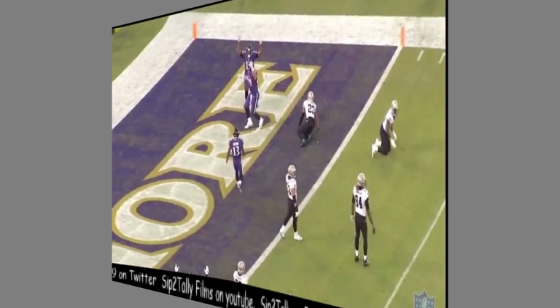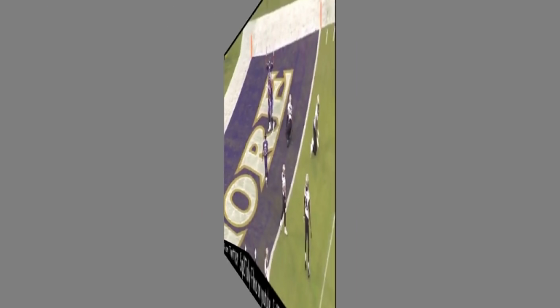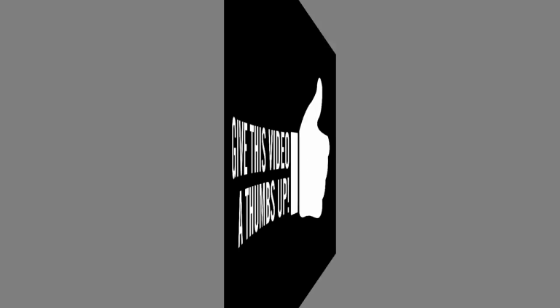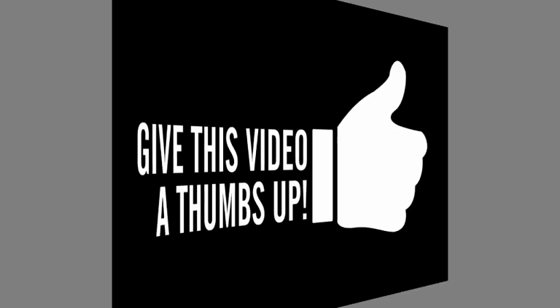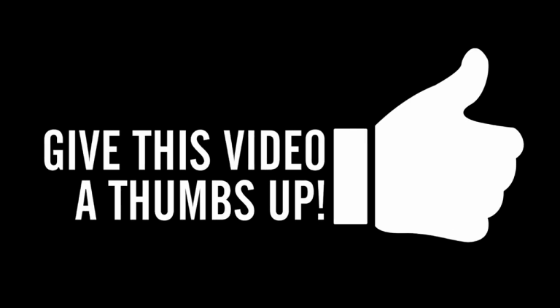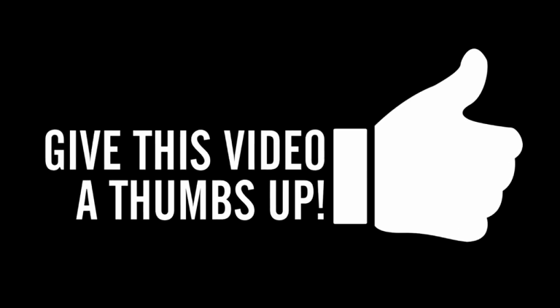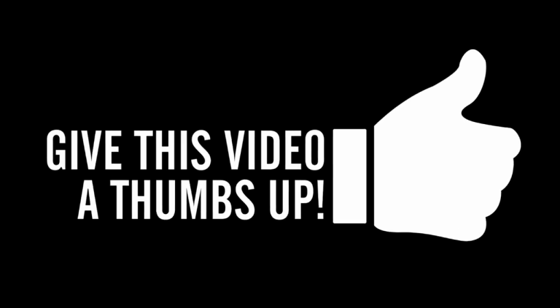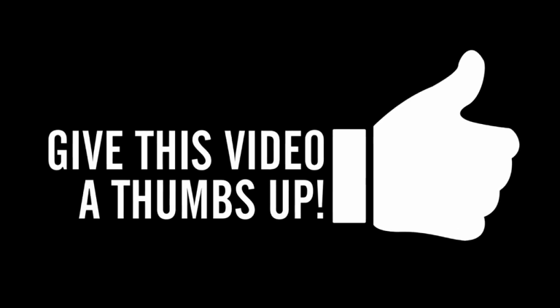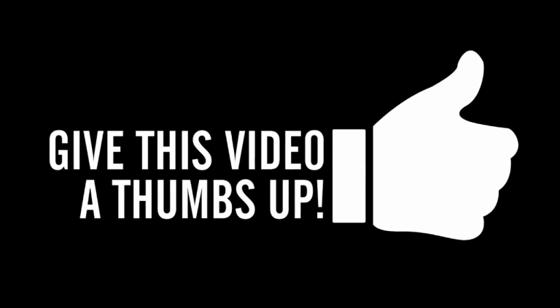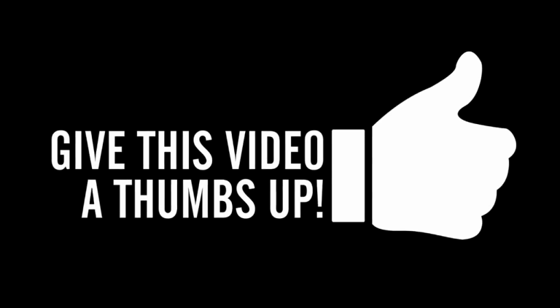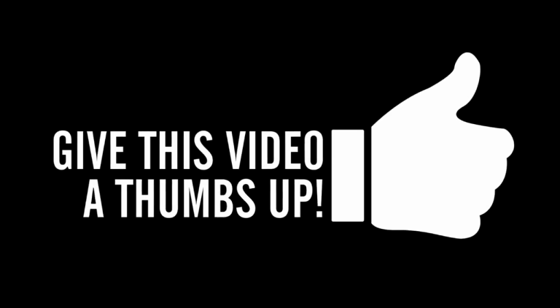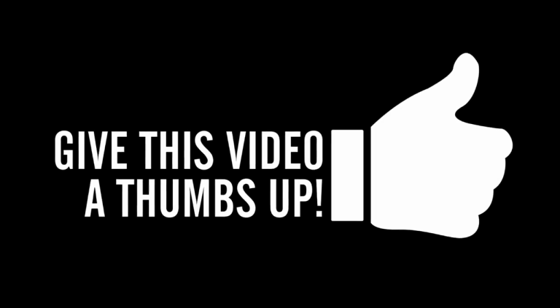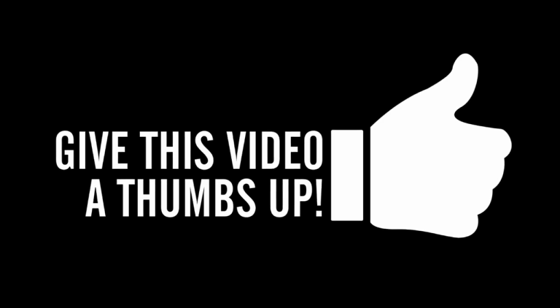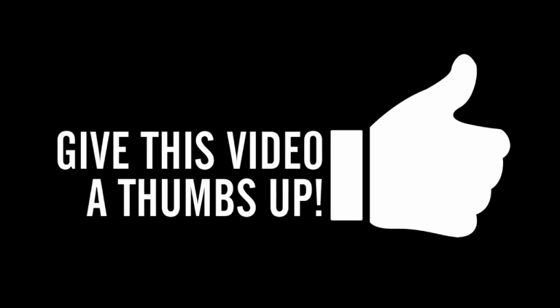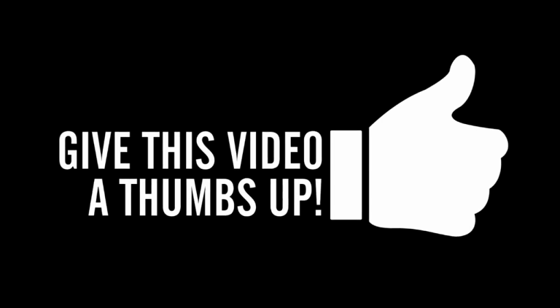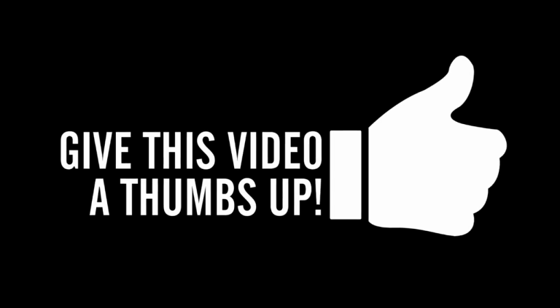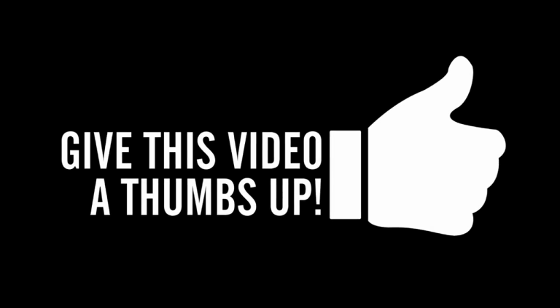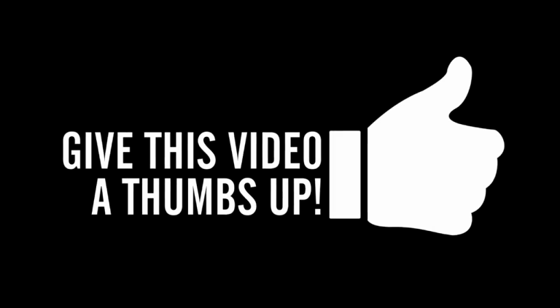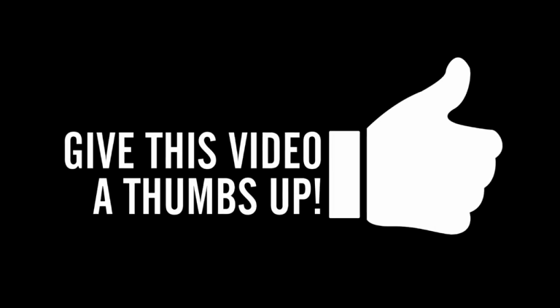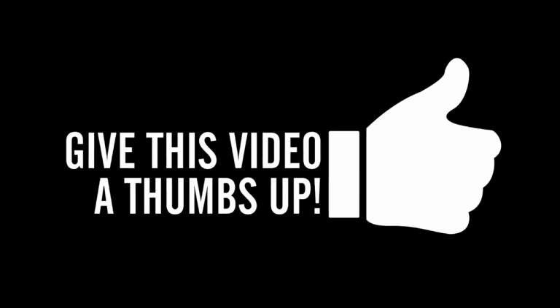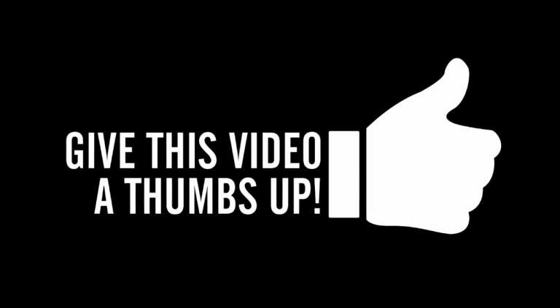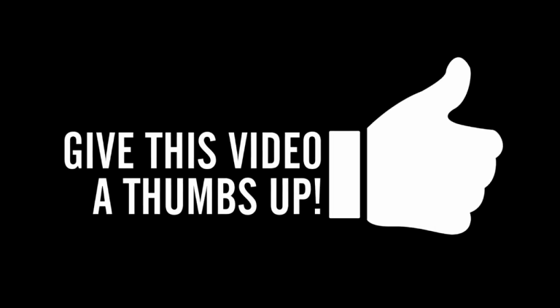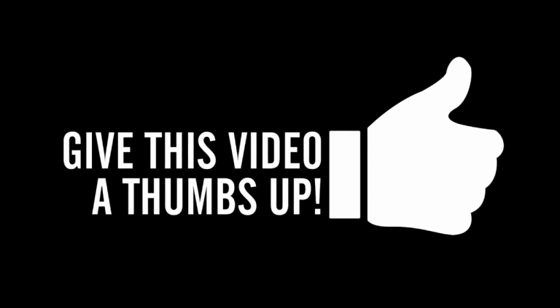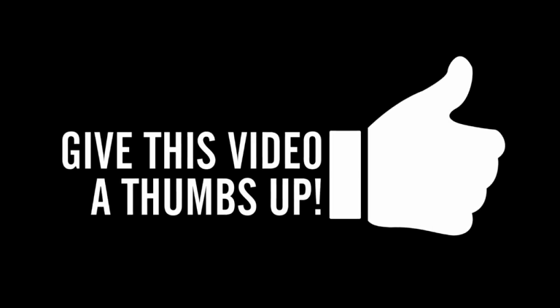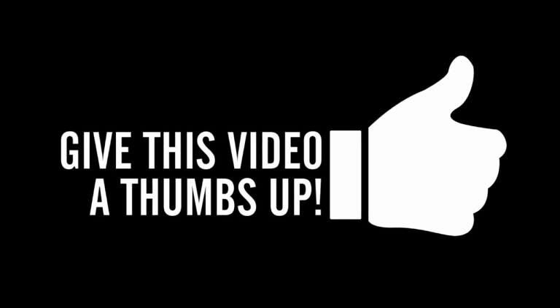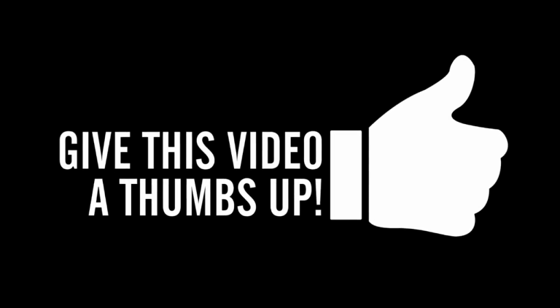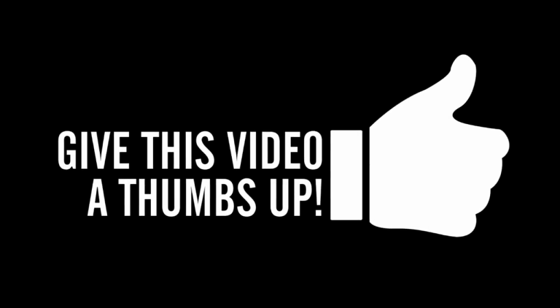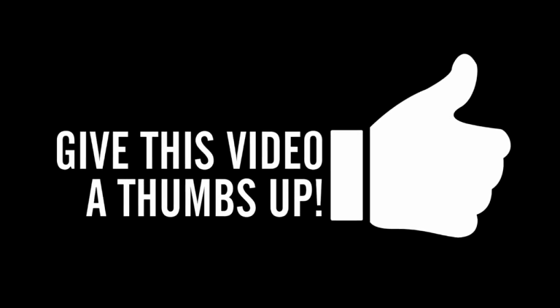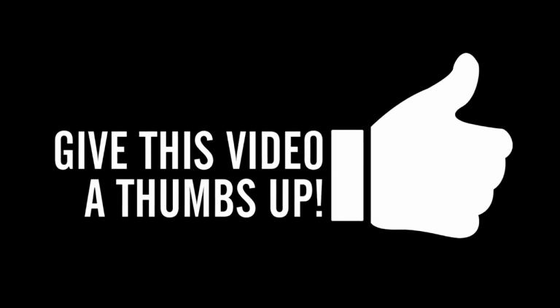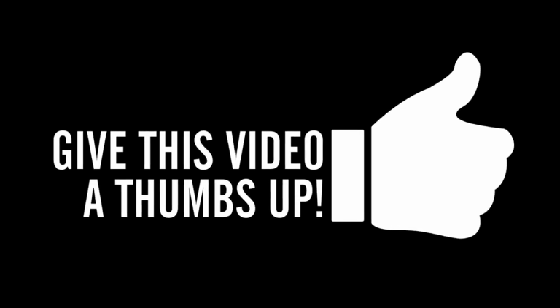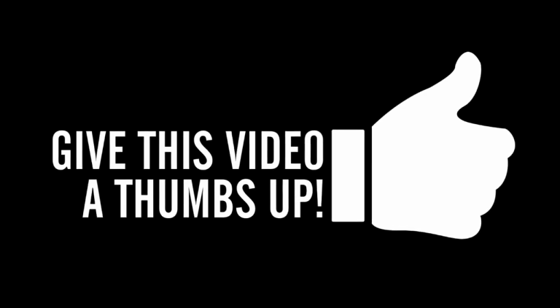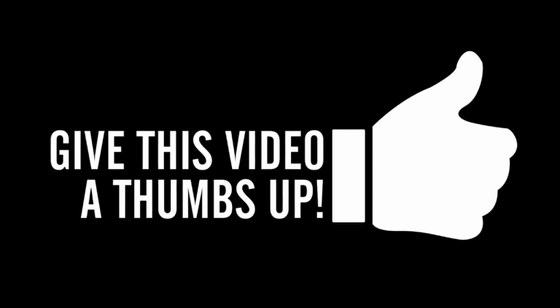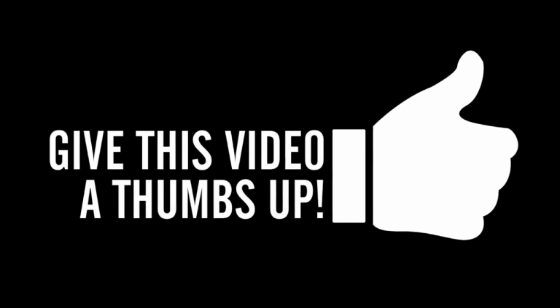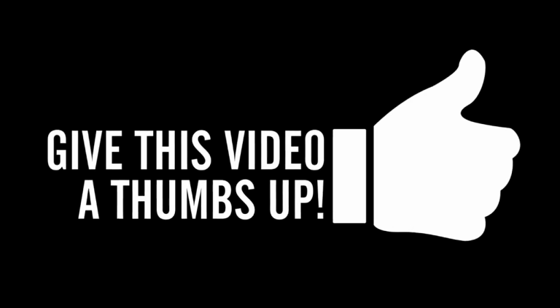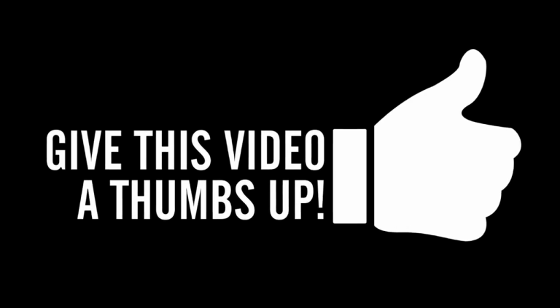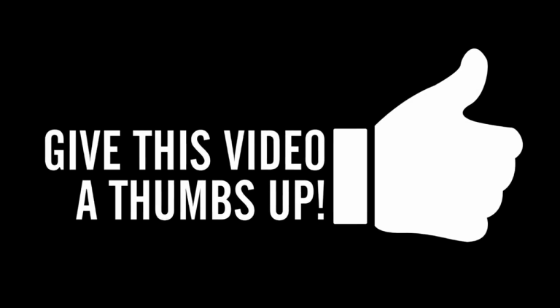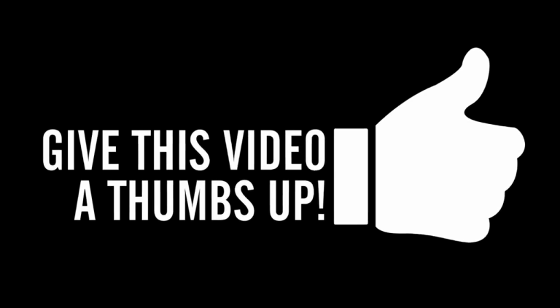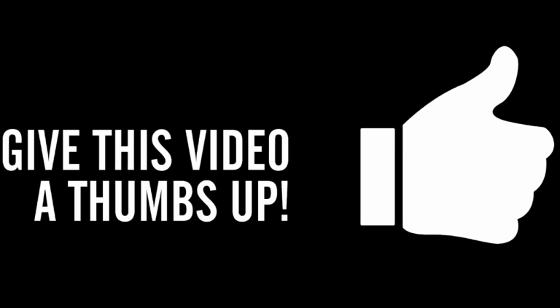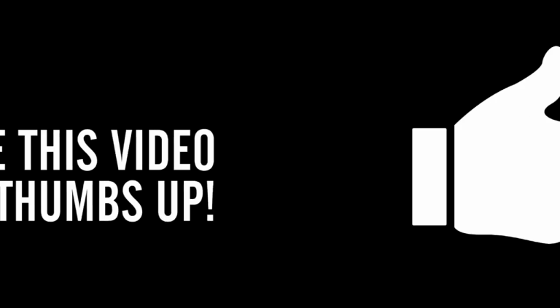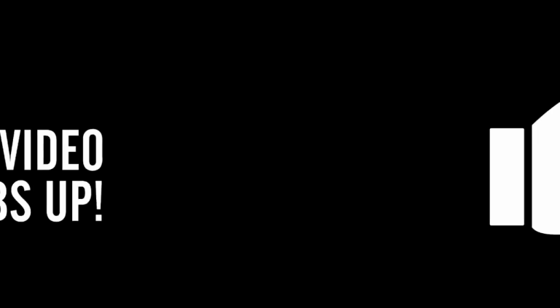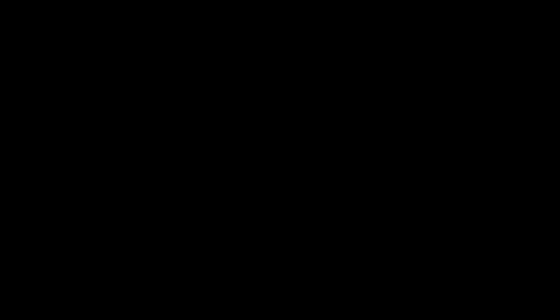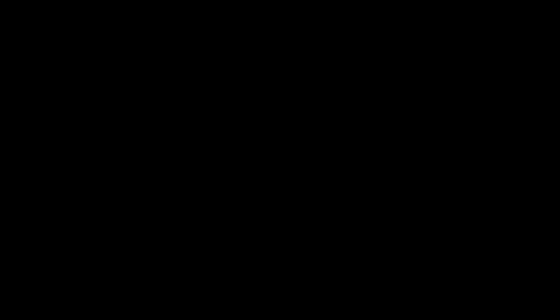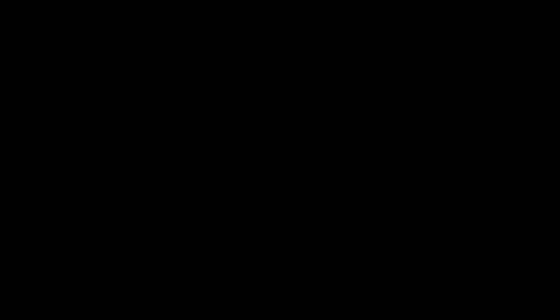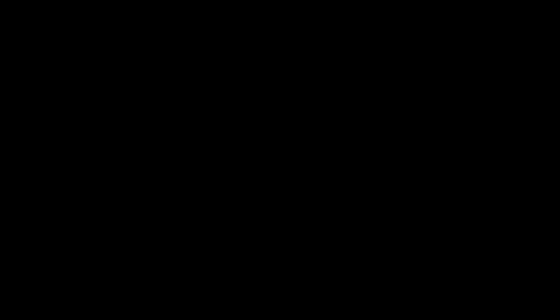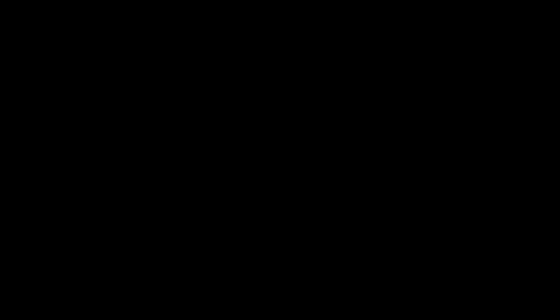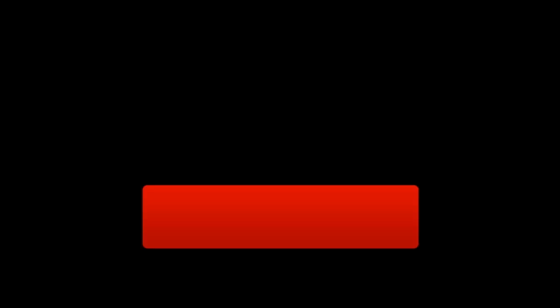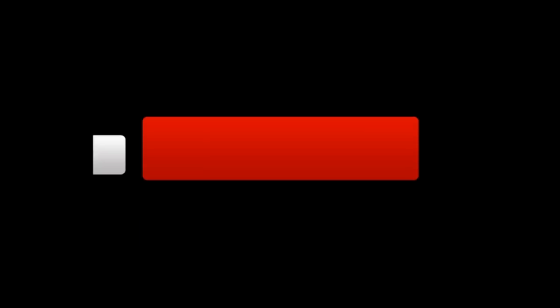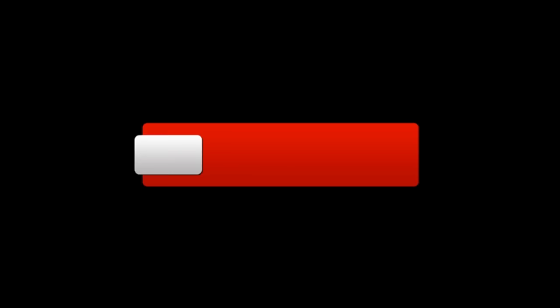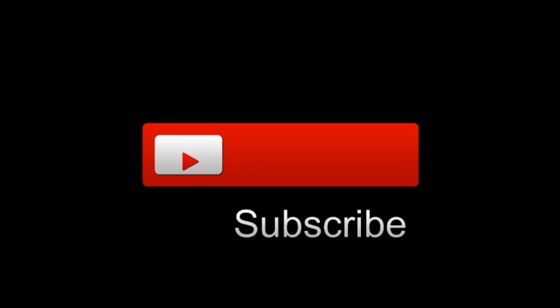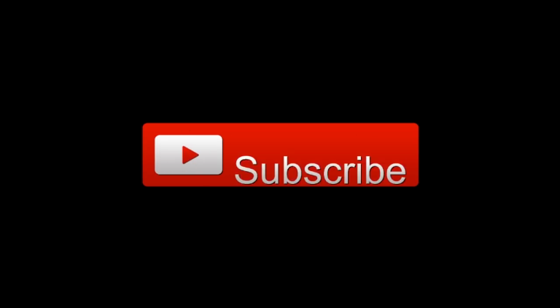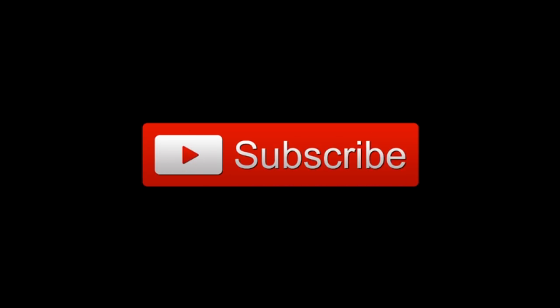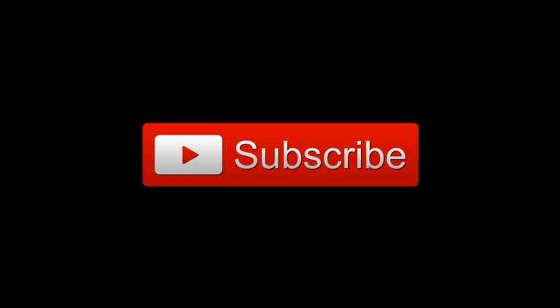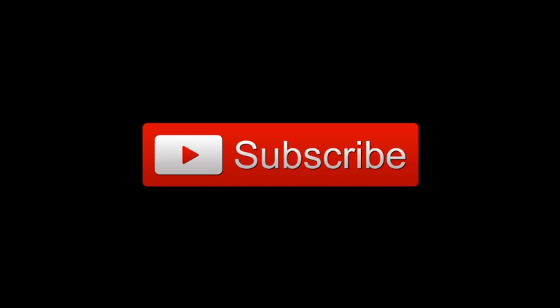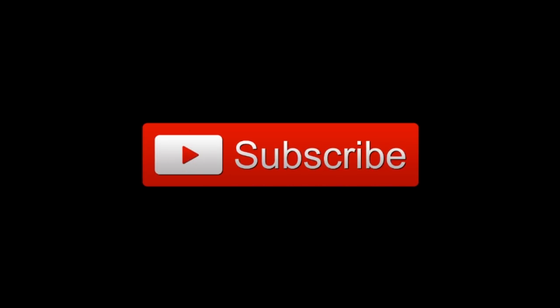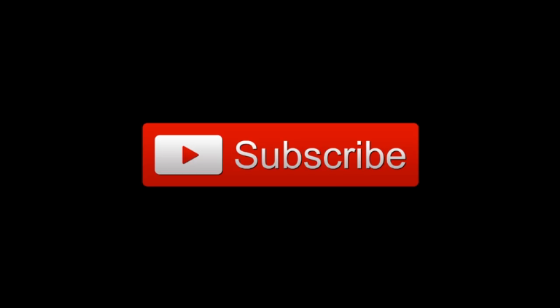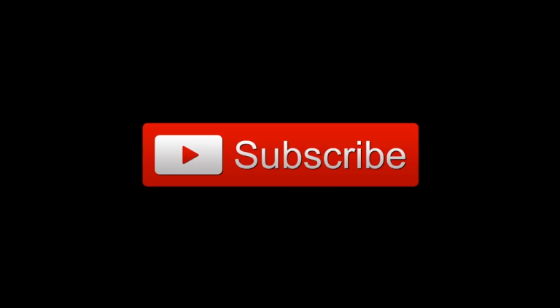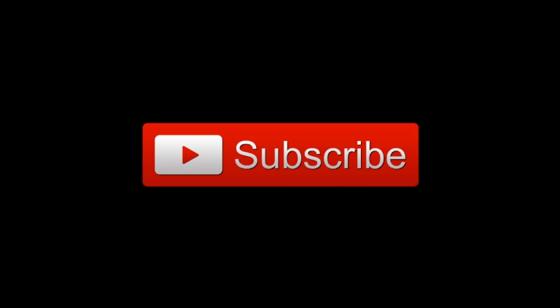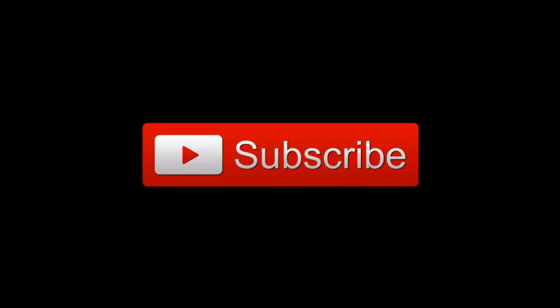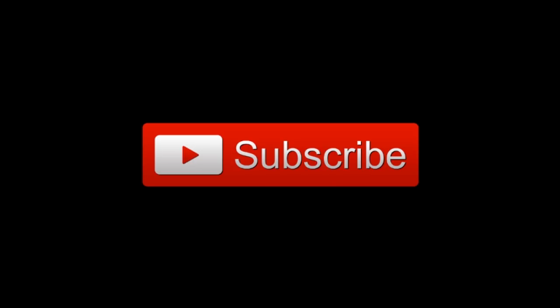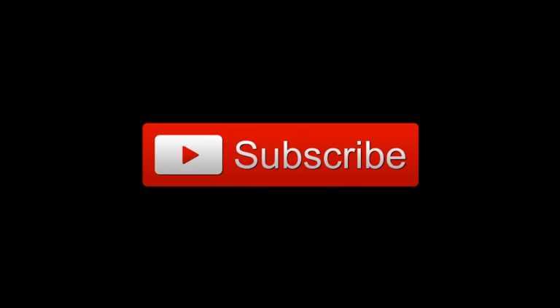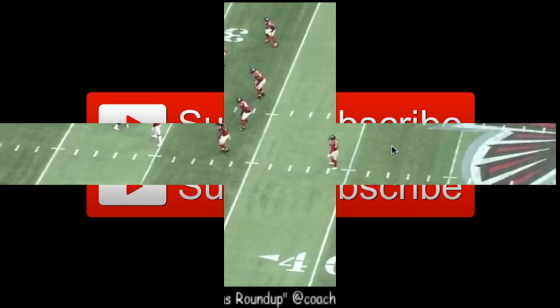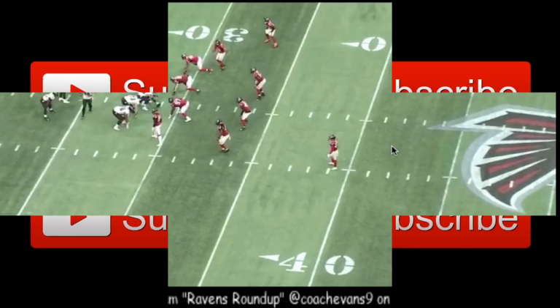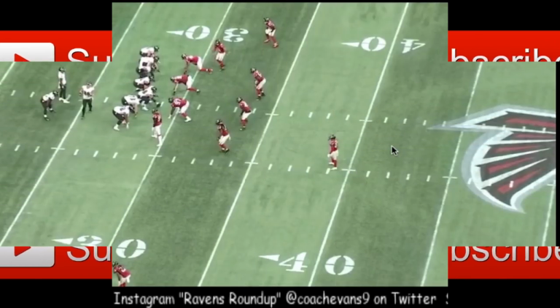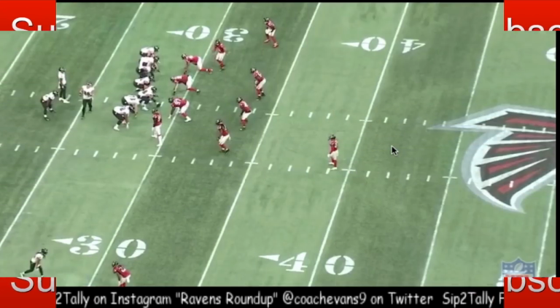This is a perfect time to give this video a thumbs up, and while you're down there, make sure you go ahead and click that subscribe button. Thanks.